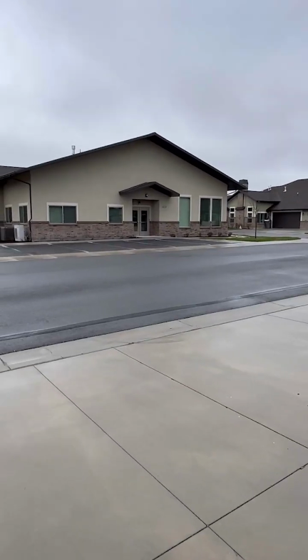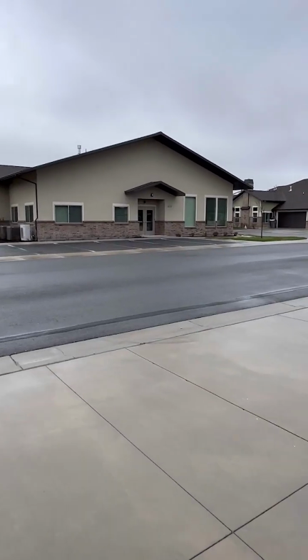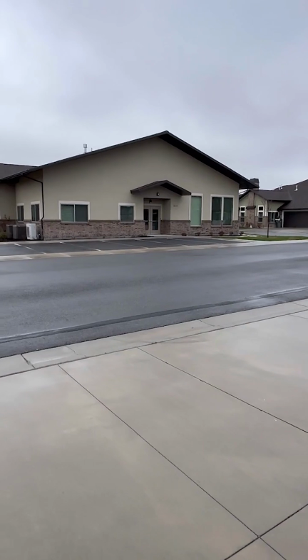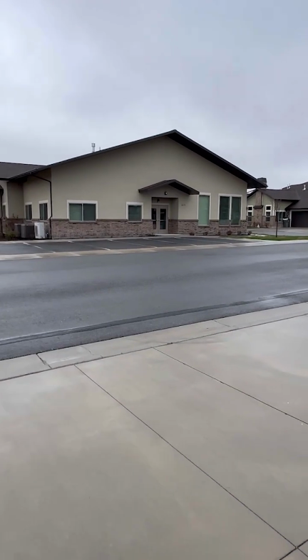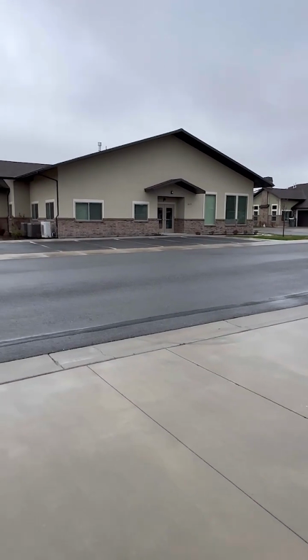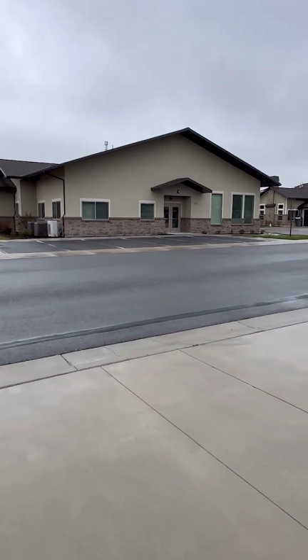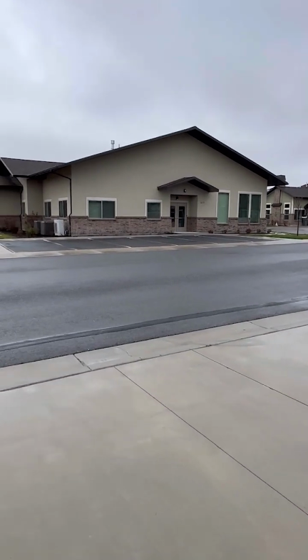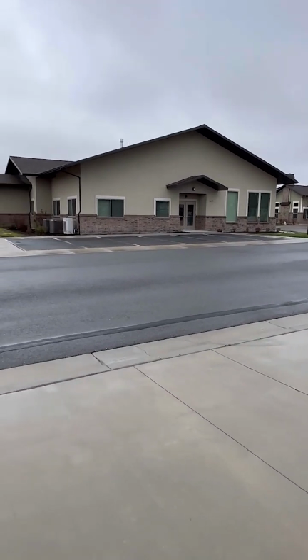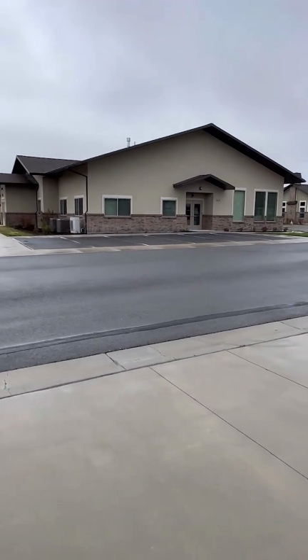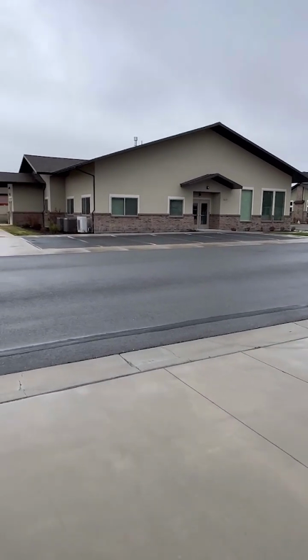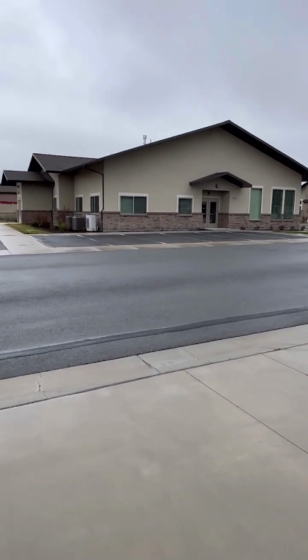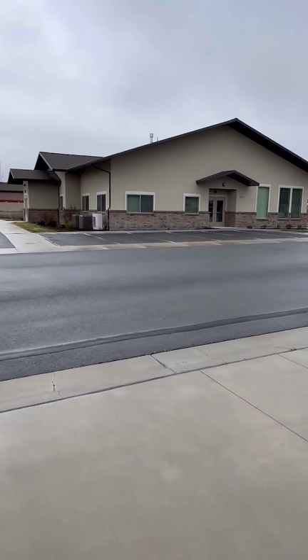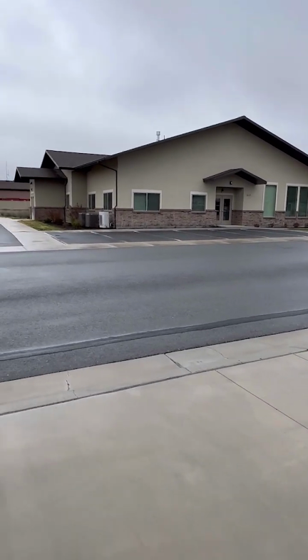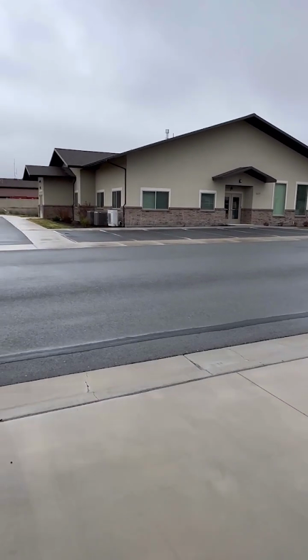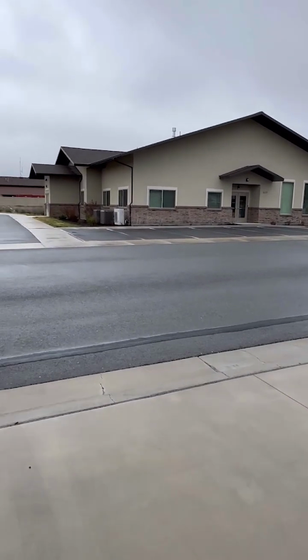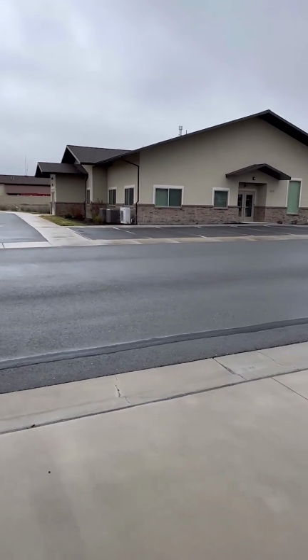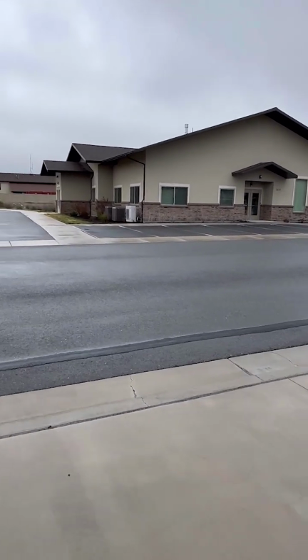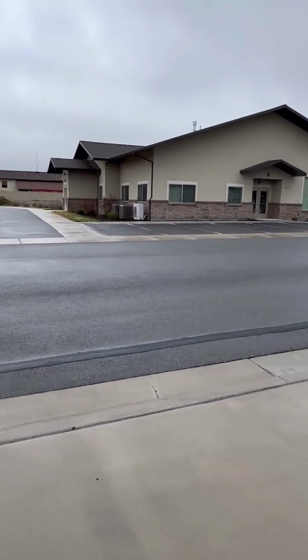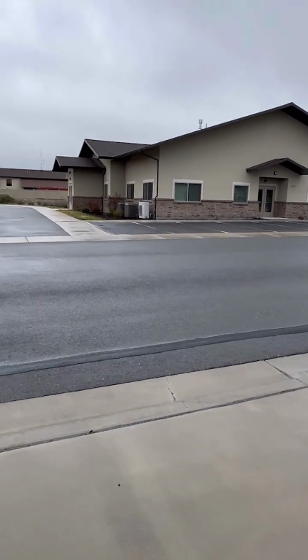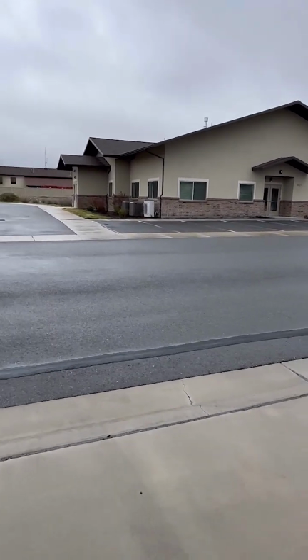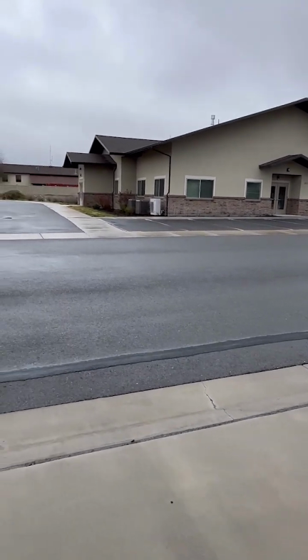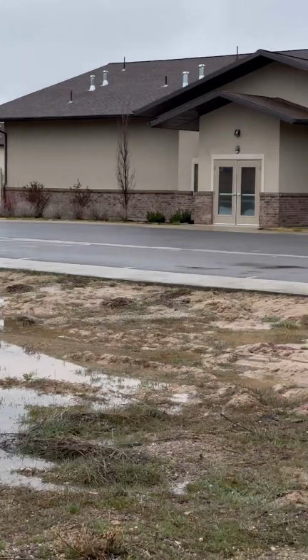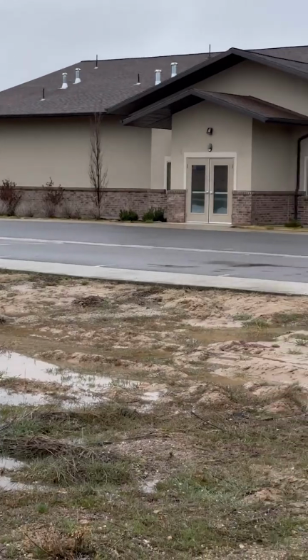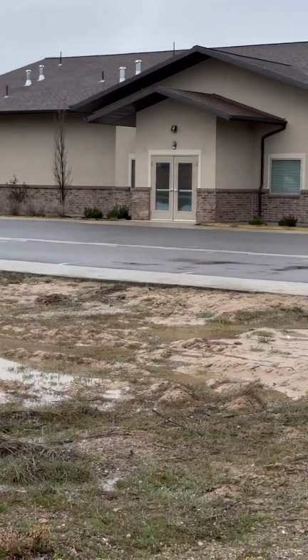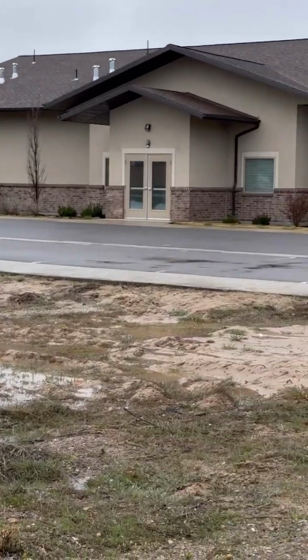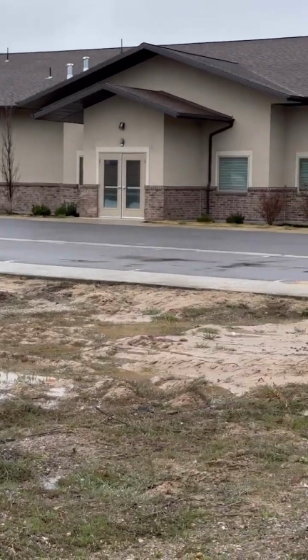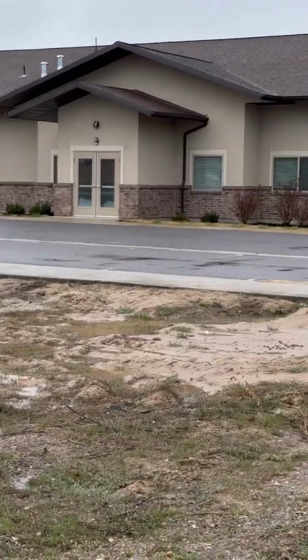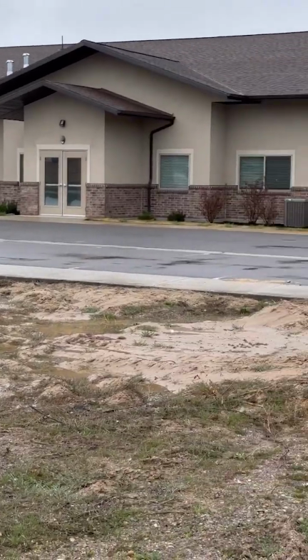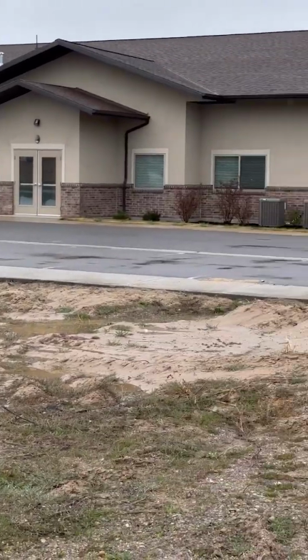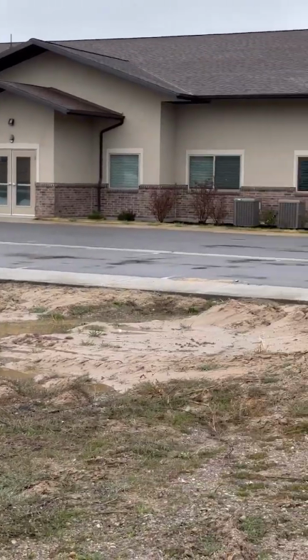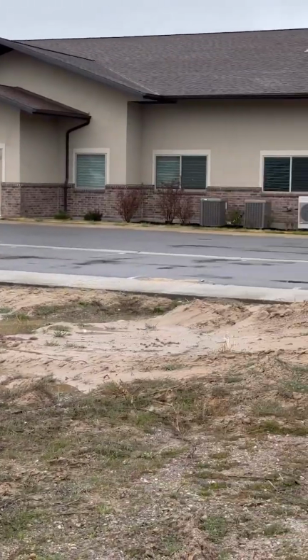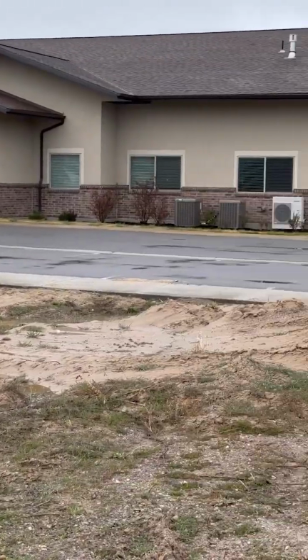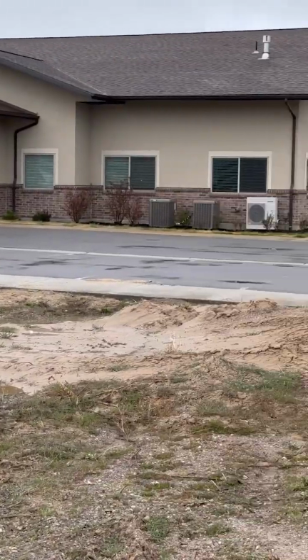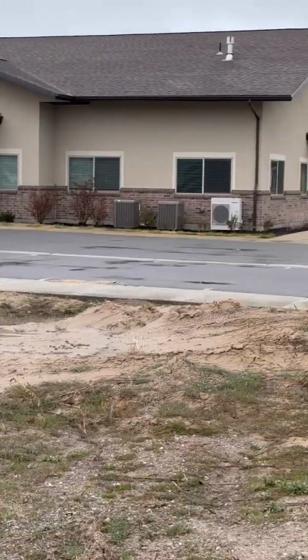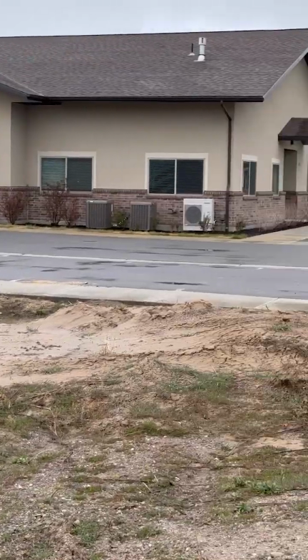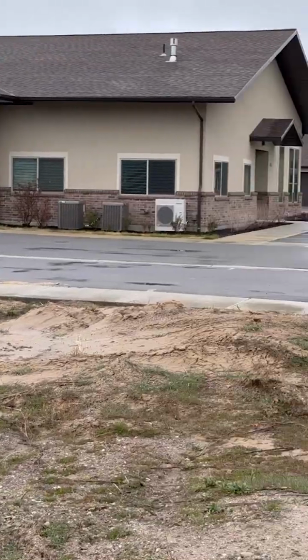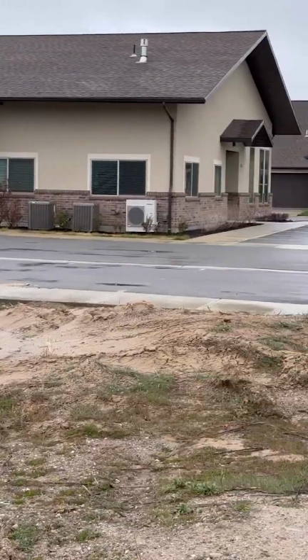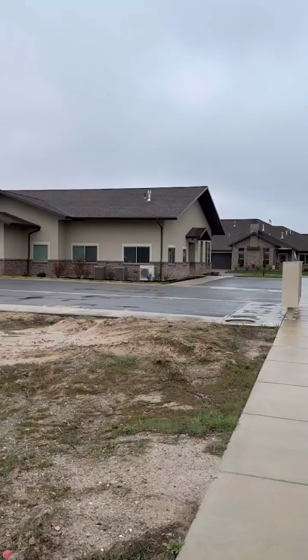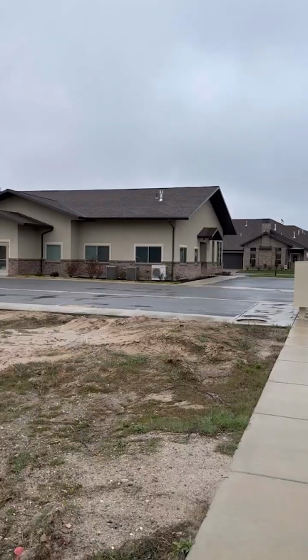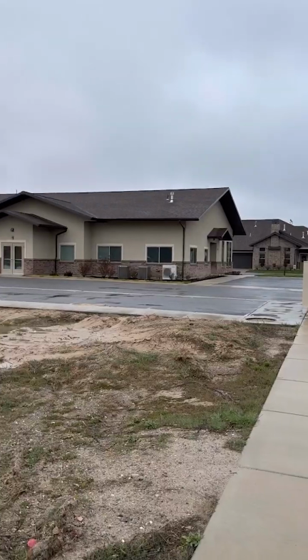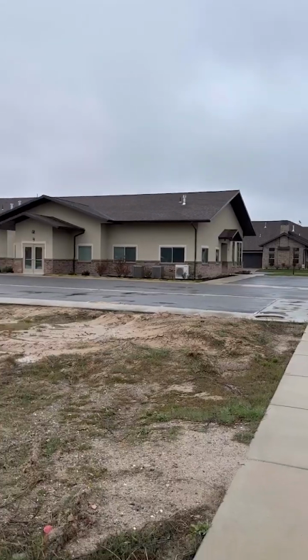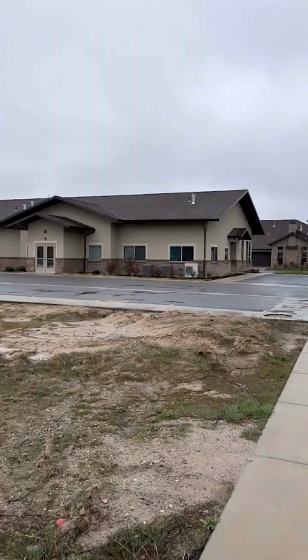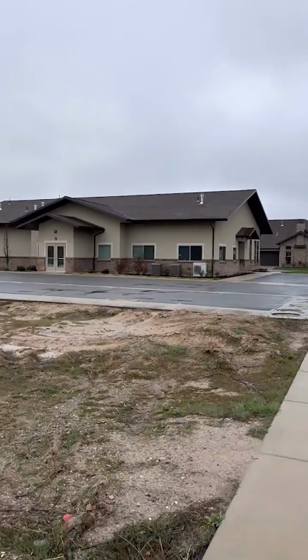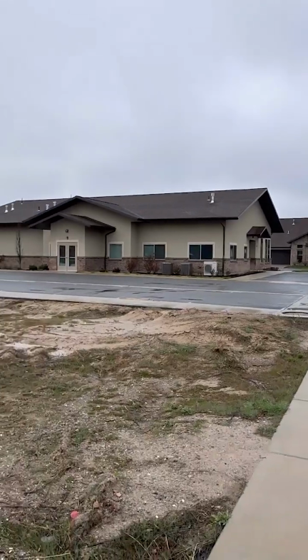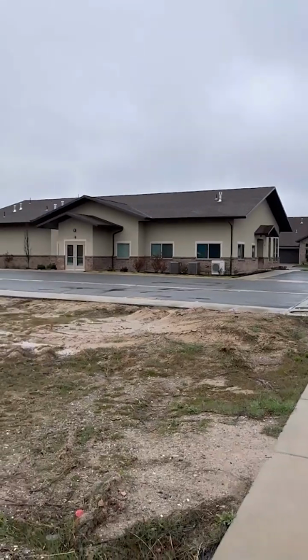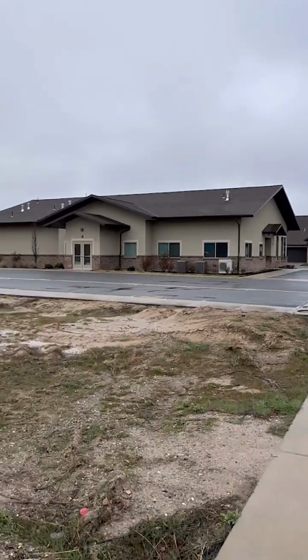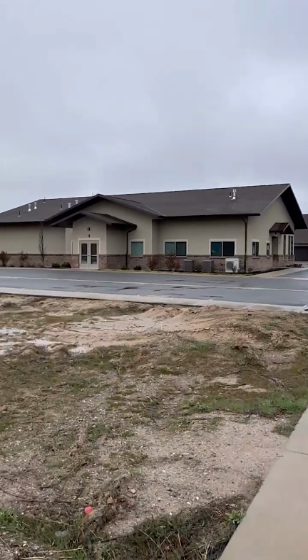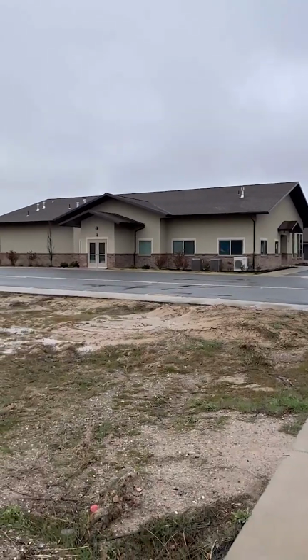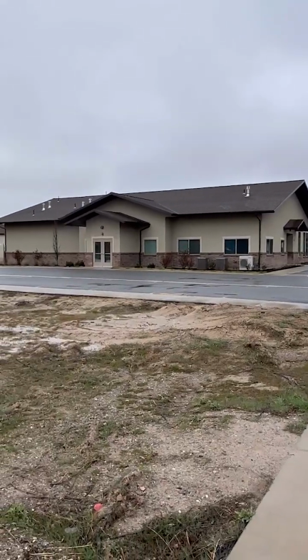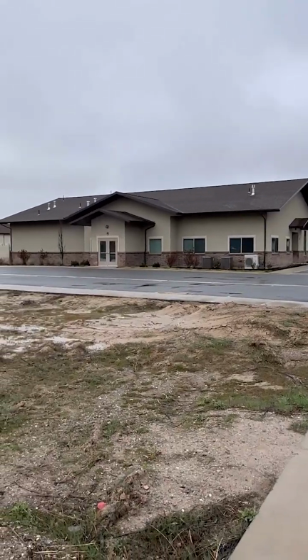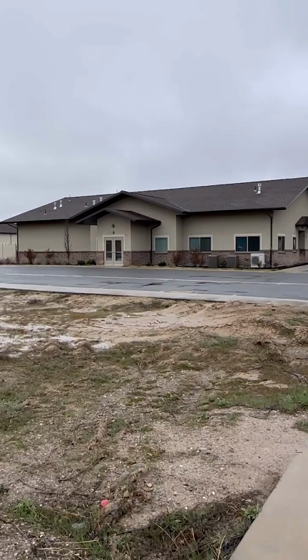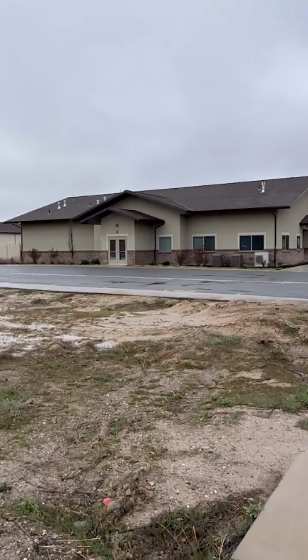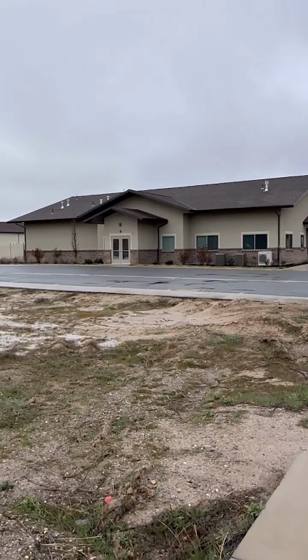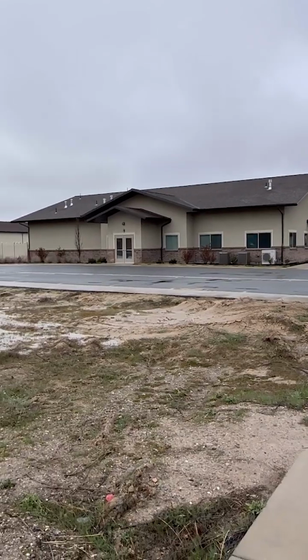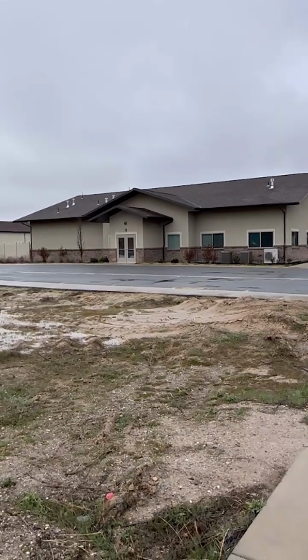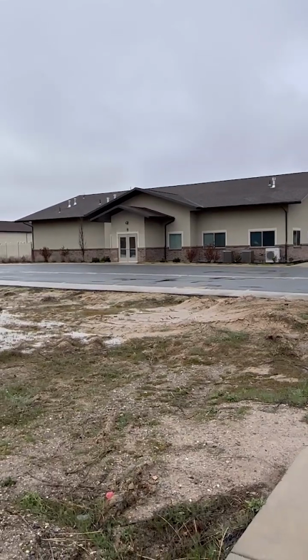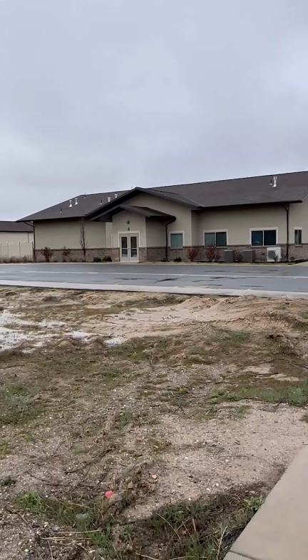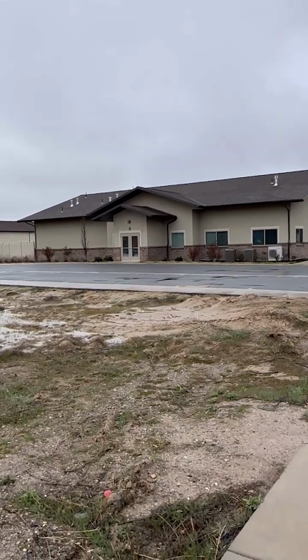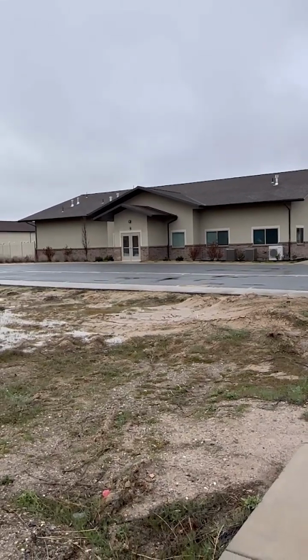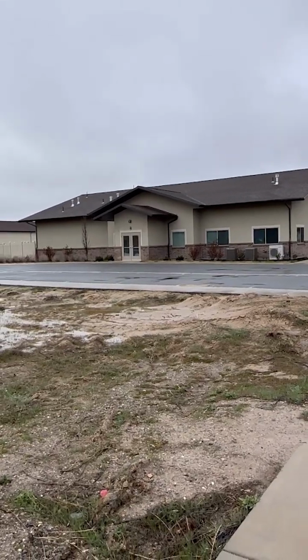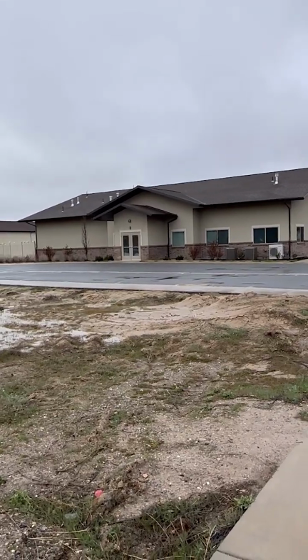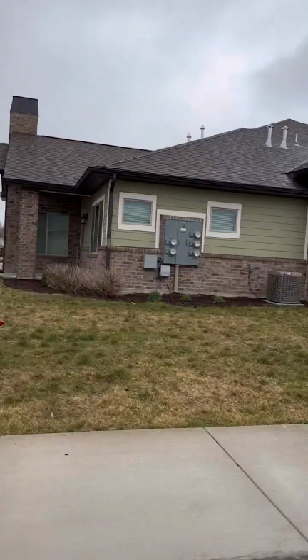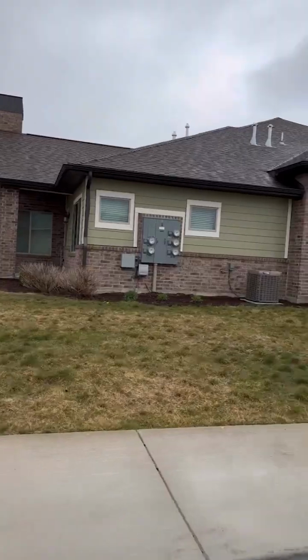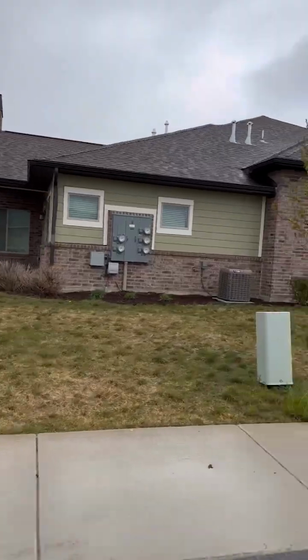Here's a look at the clubhouse. It offers a nice area for families to gather, along with a gym and swimming pool.